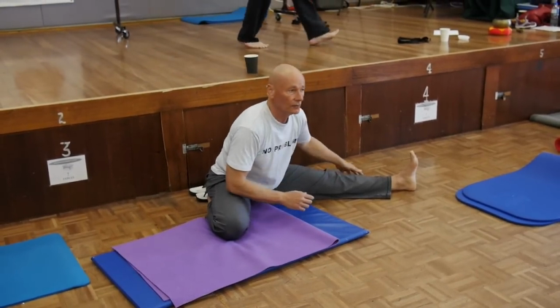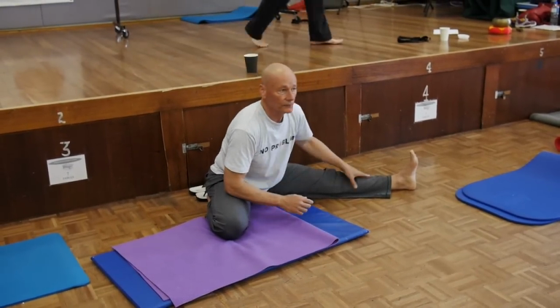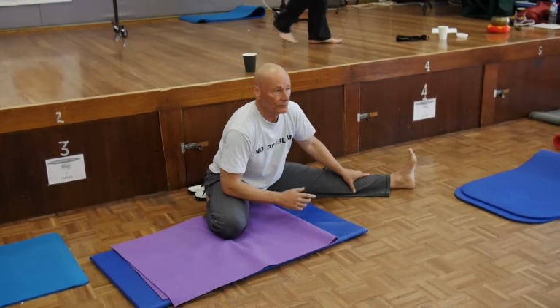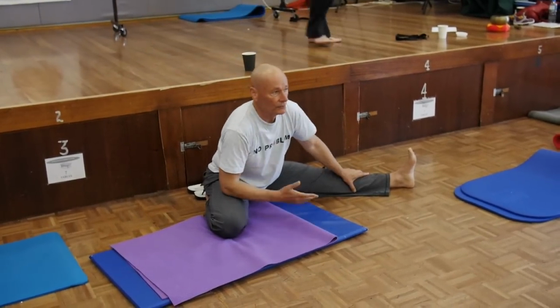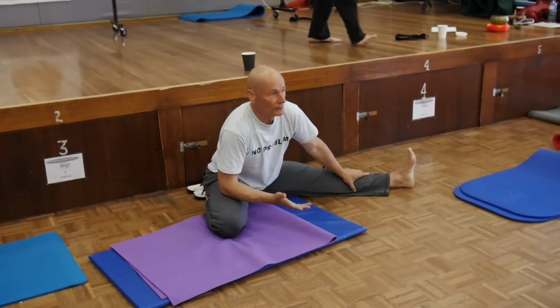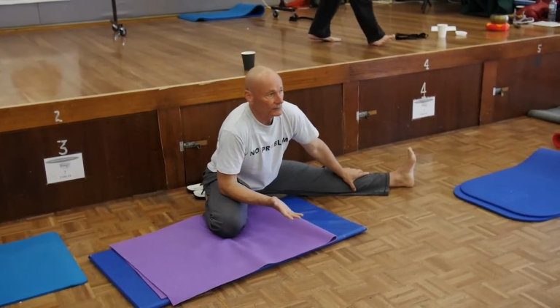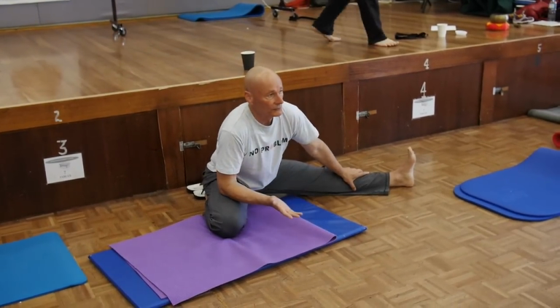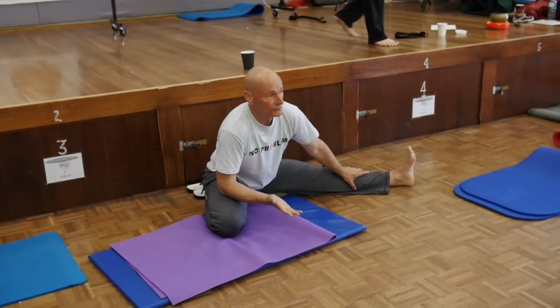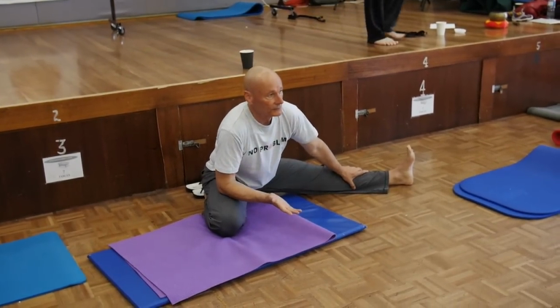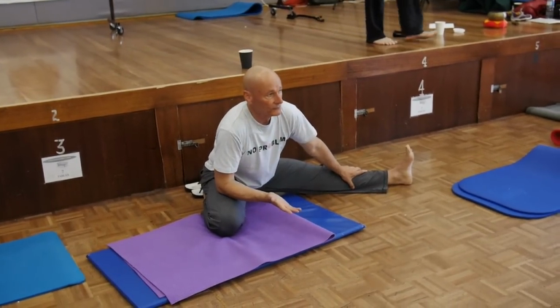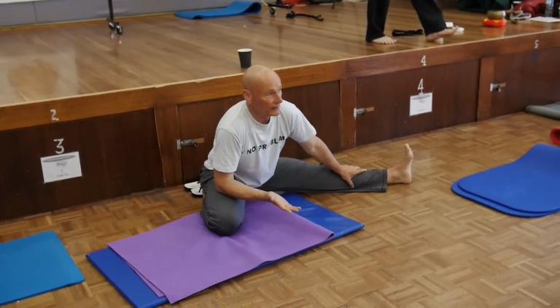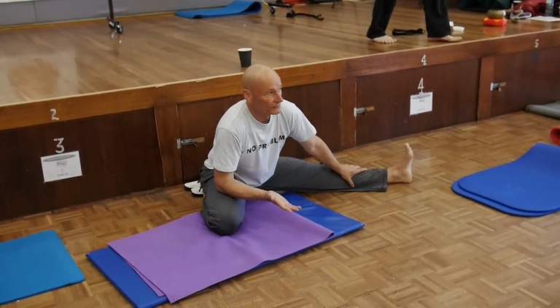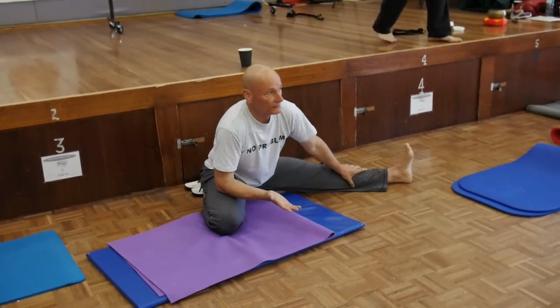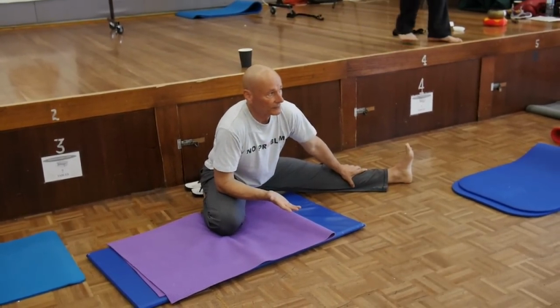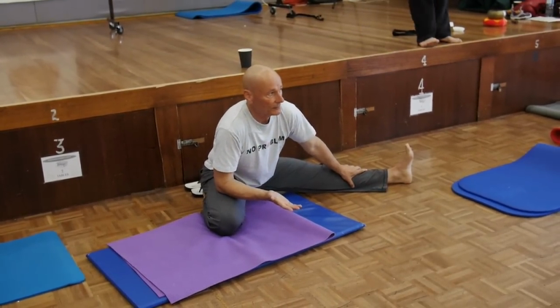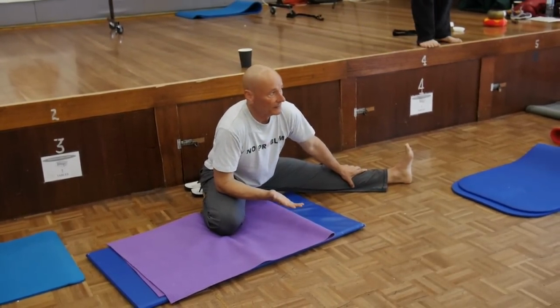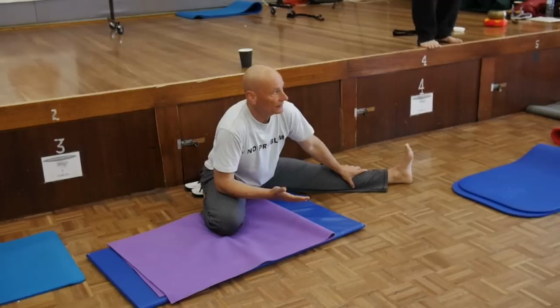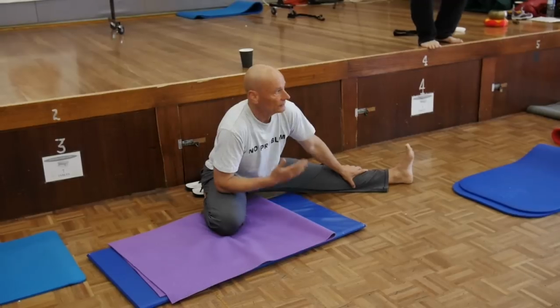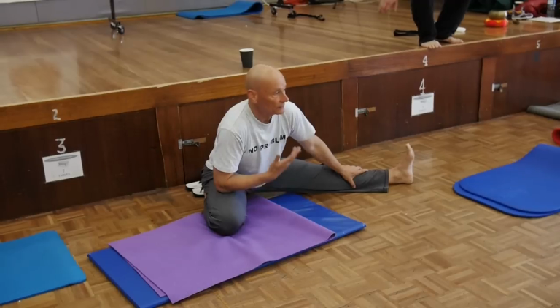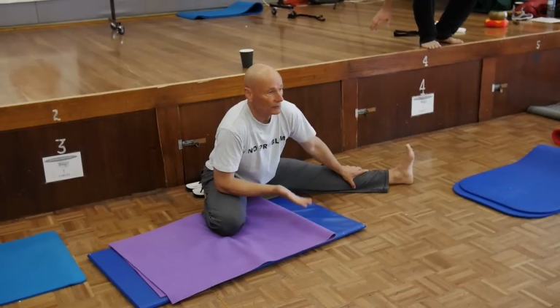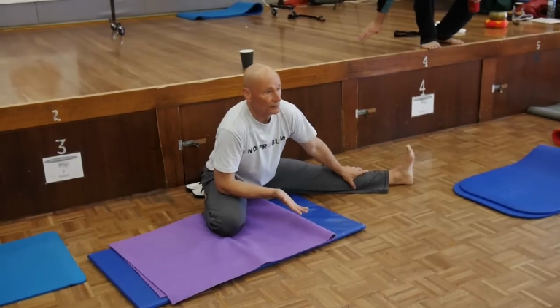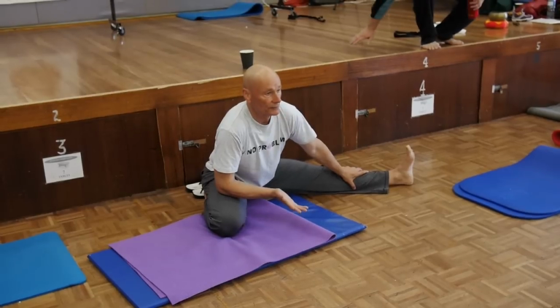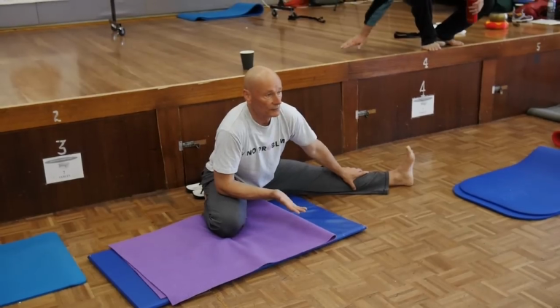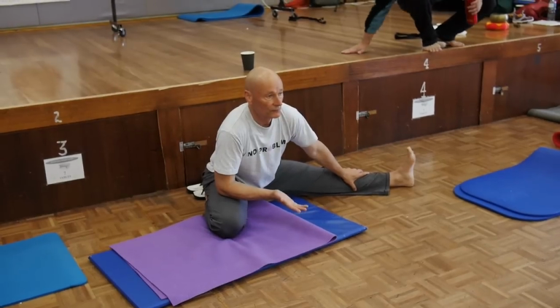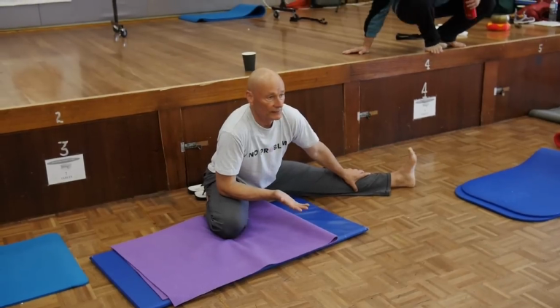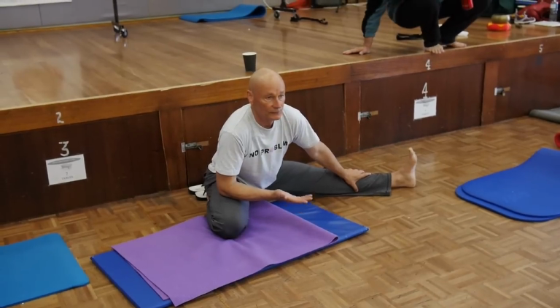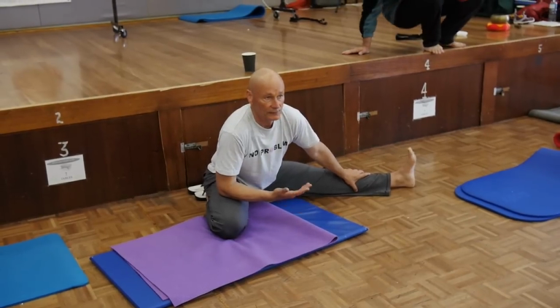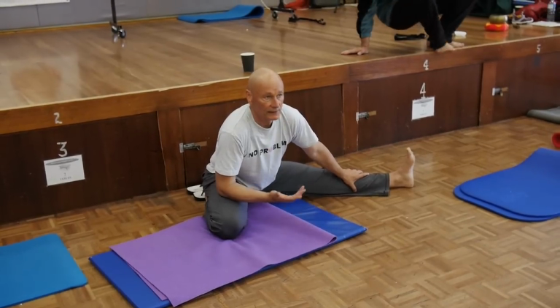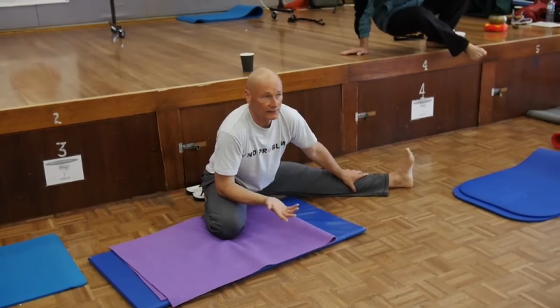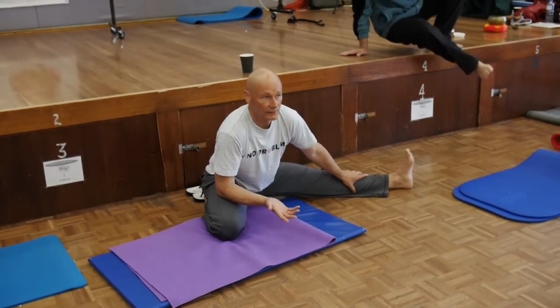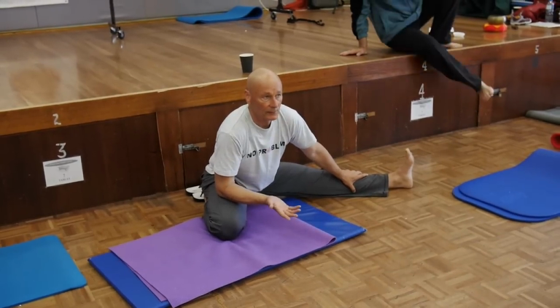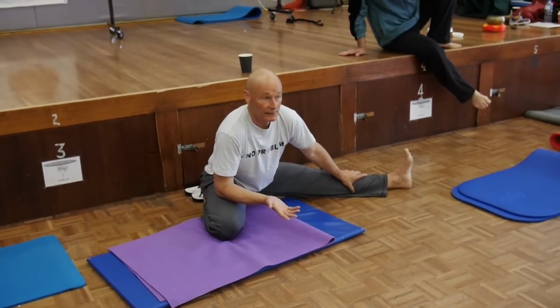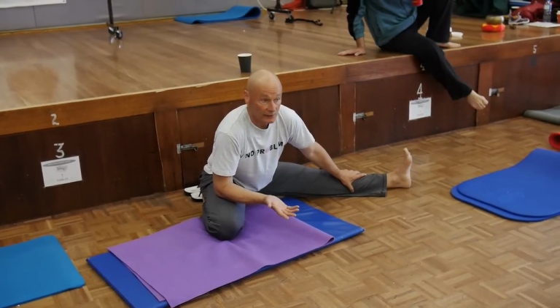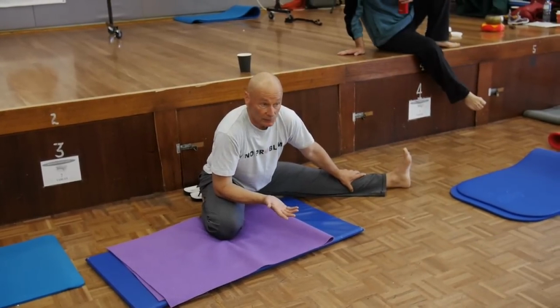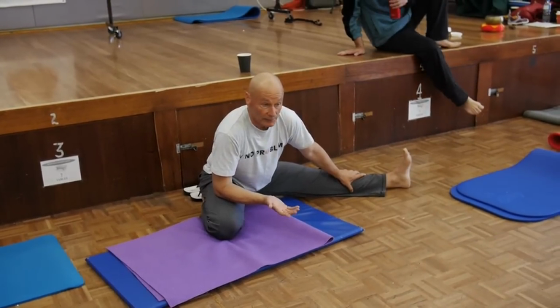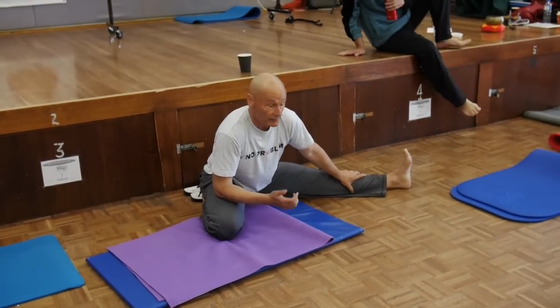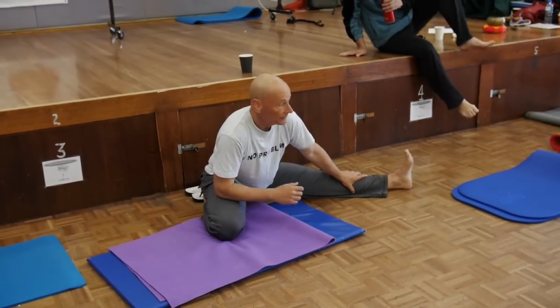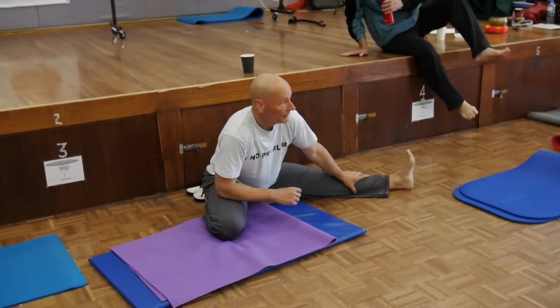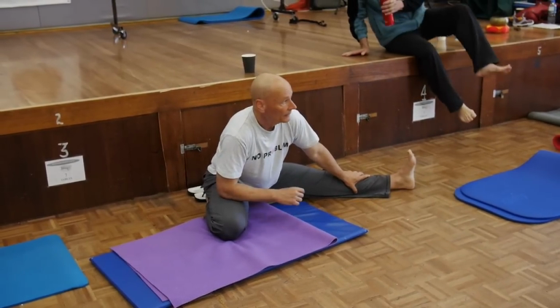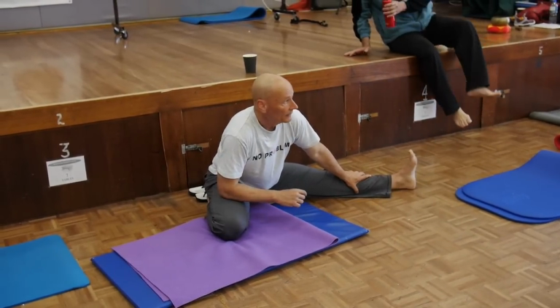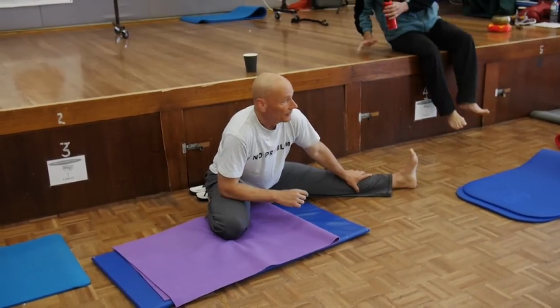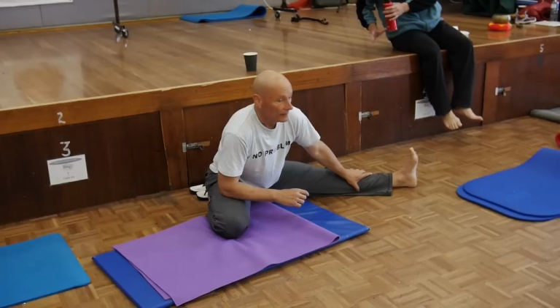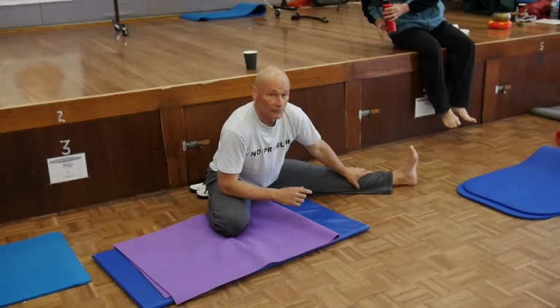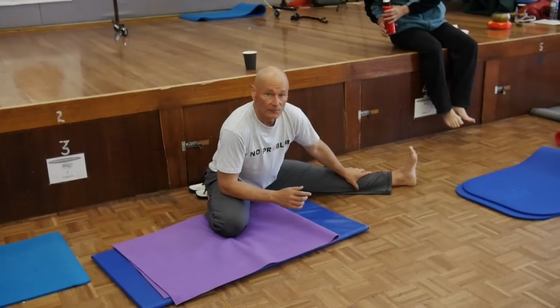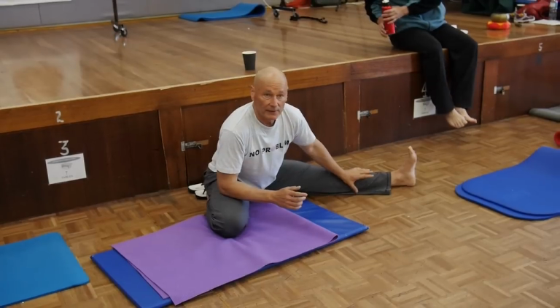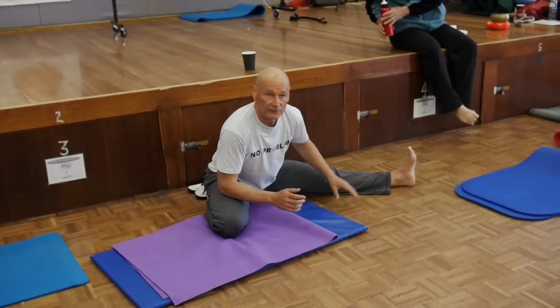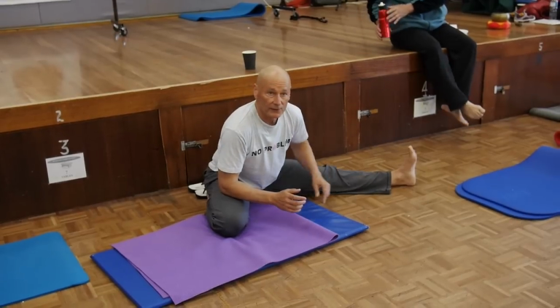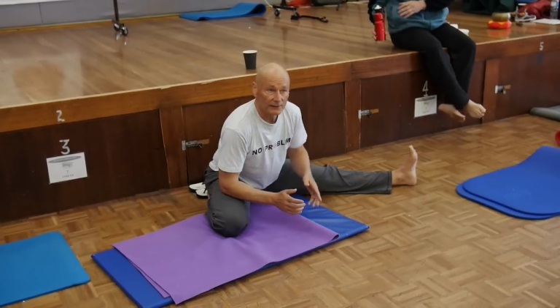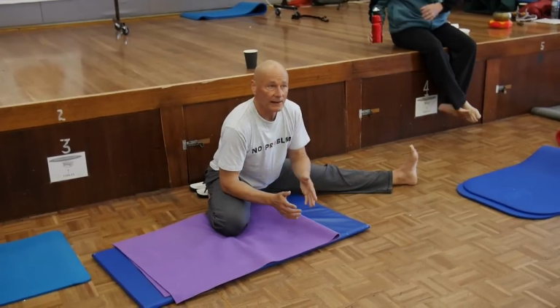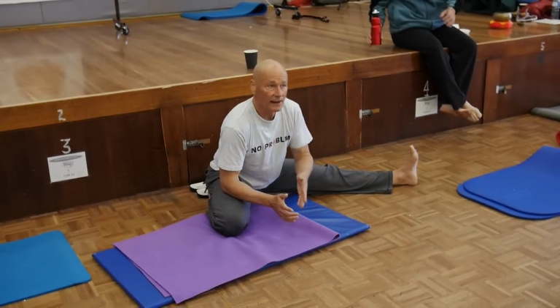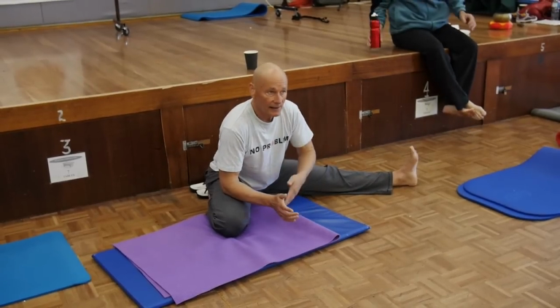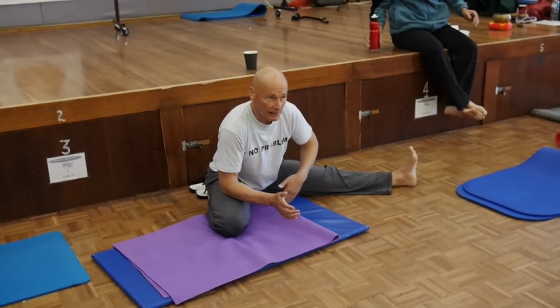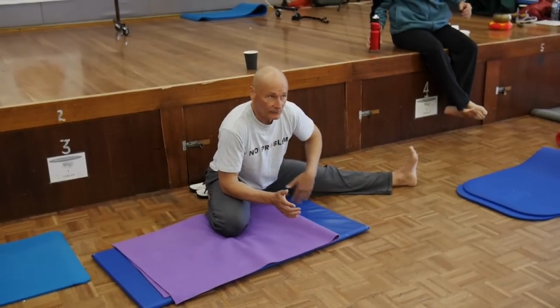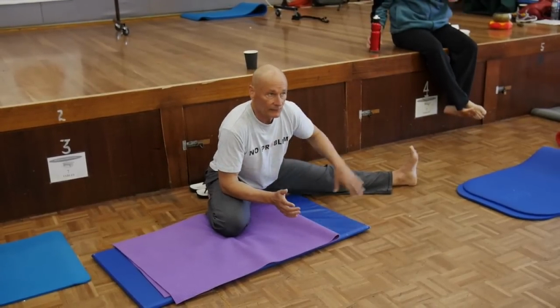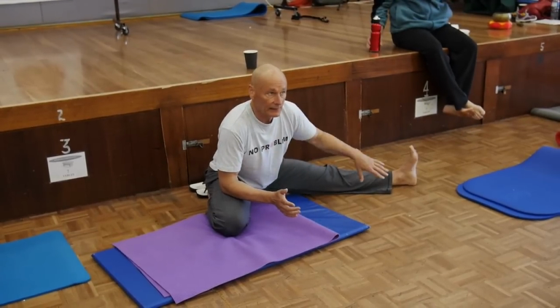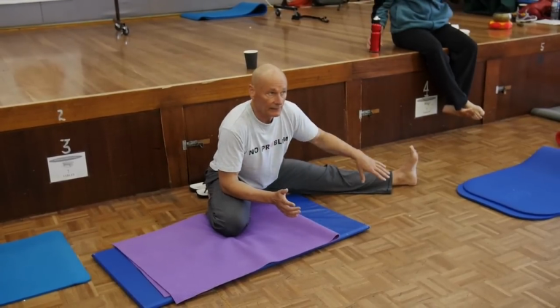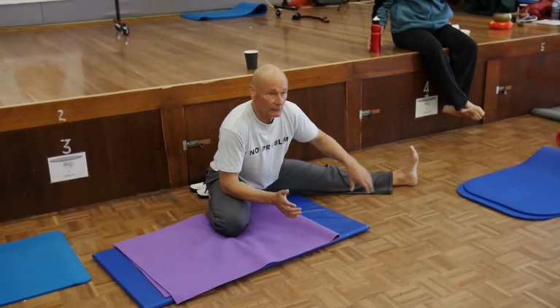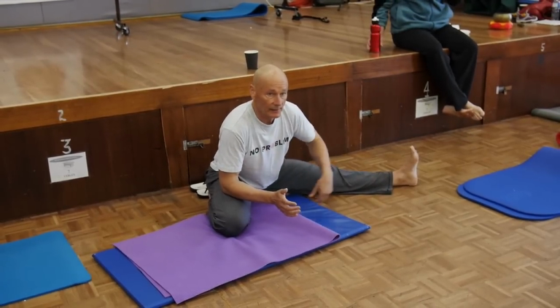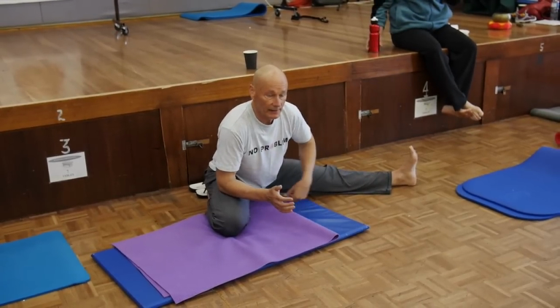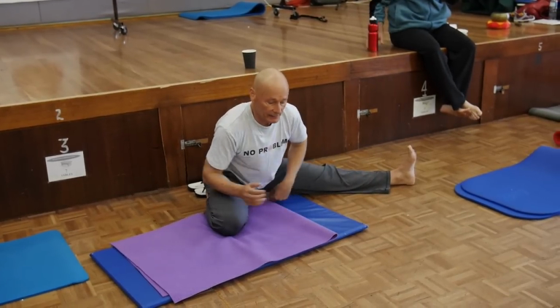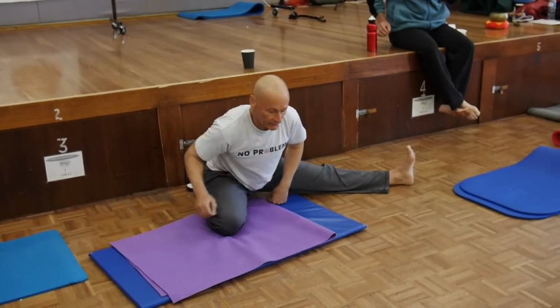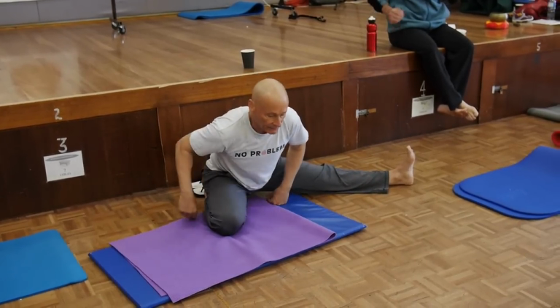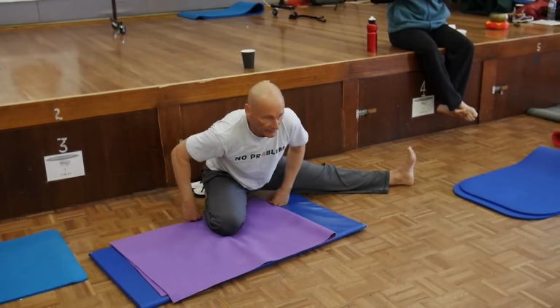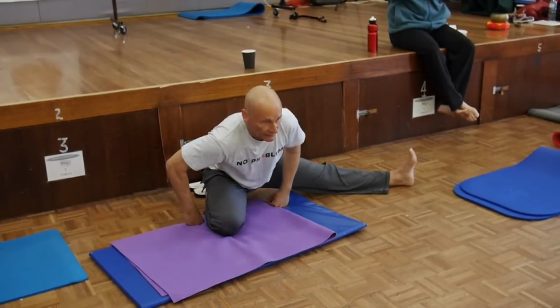All the usual contractions can be done — you can hold onto your feet, you can get someone to help you — but it's only half of the legs-apart exercise.